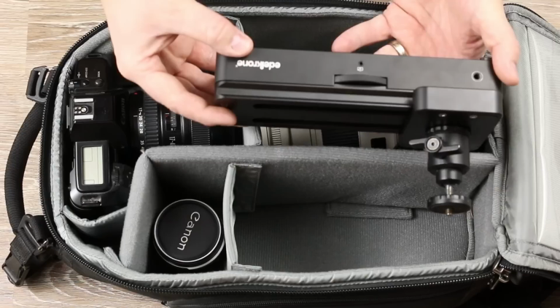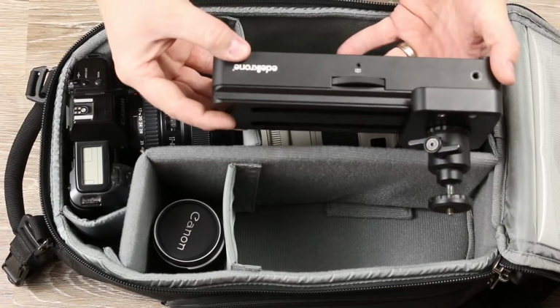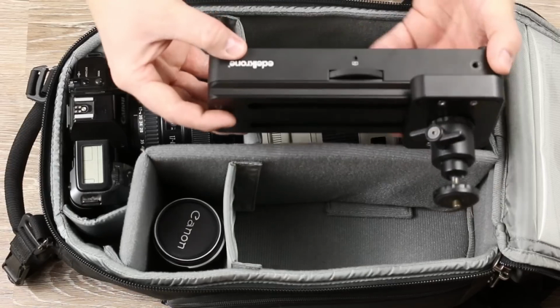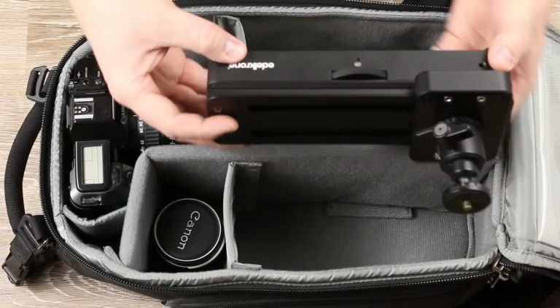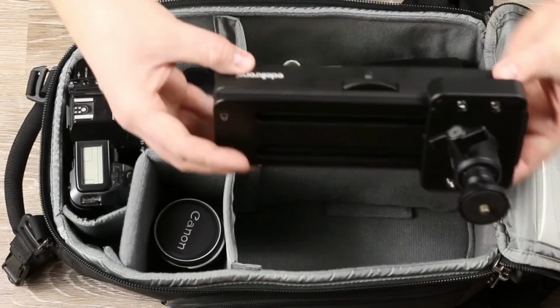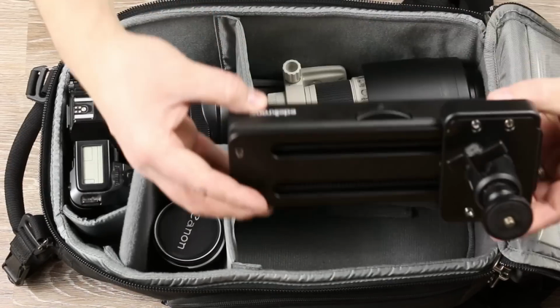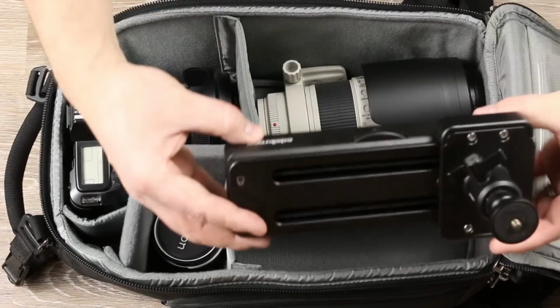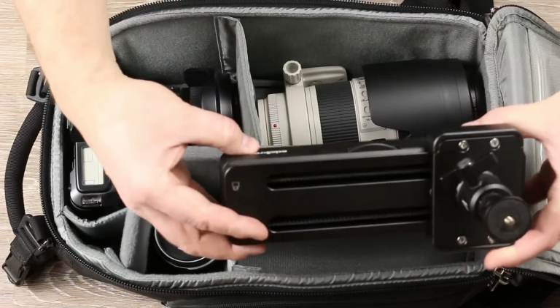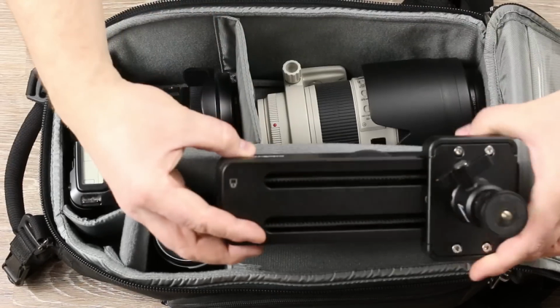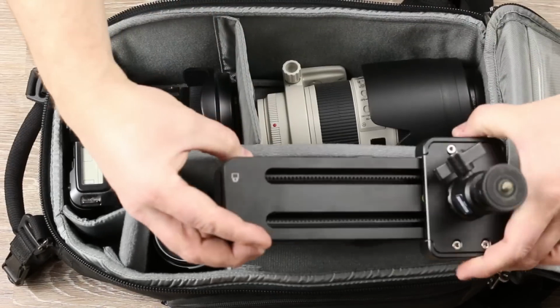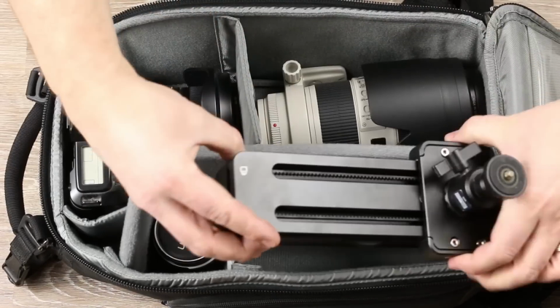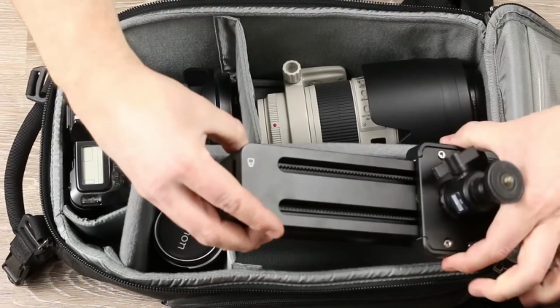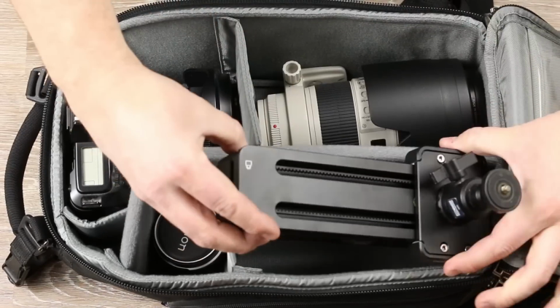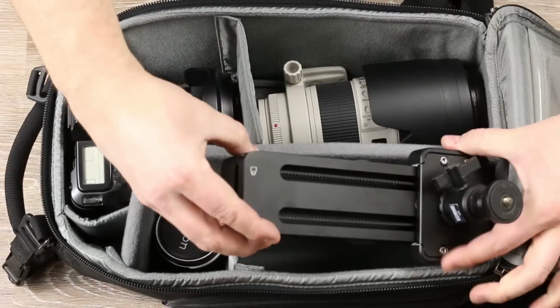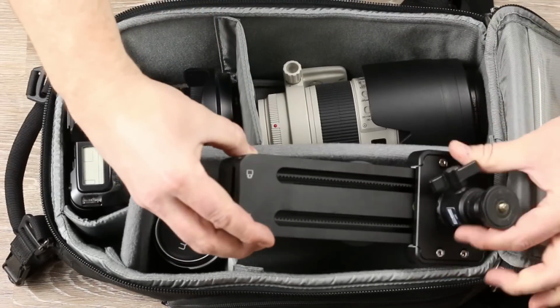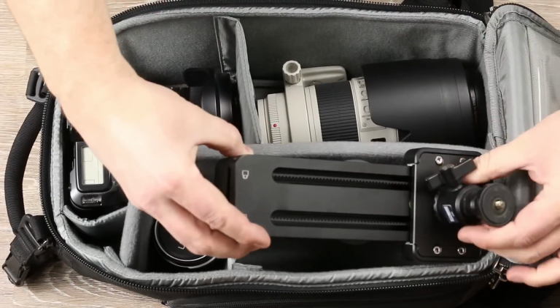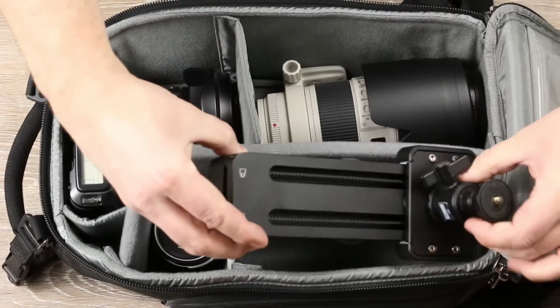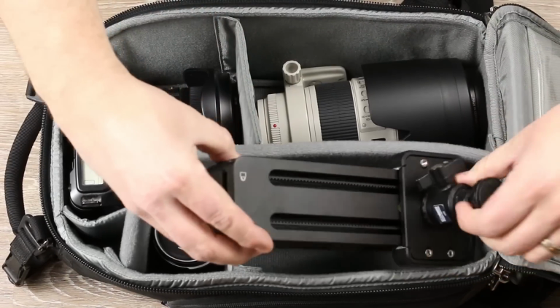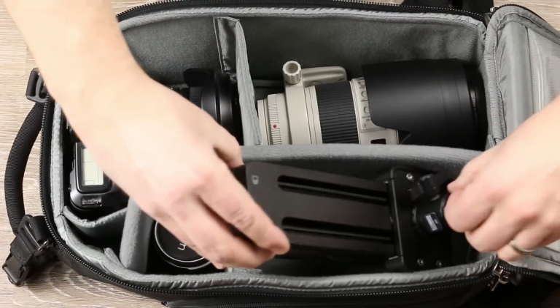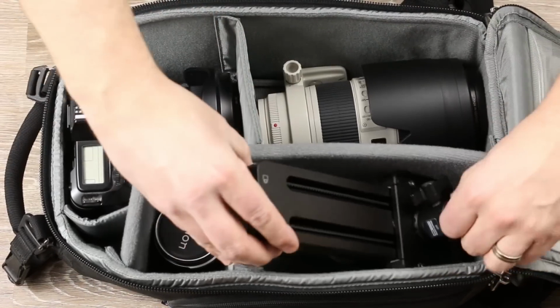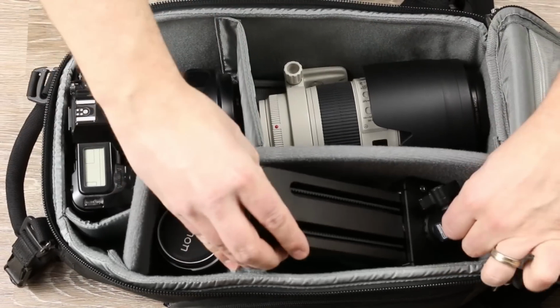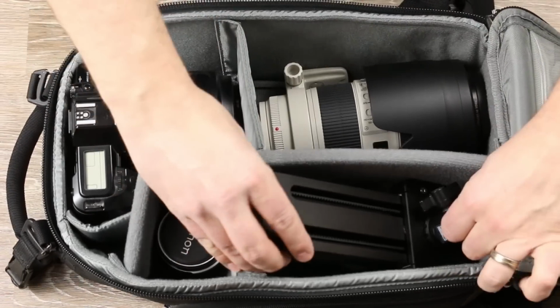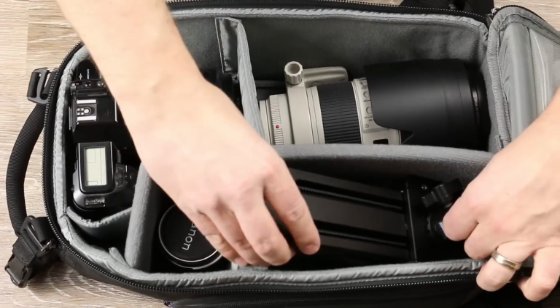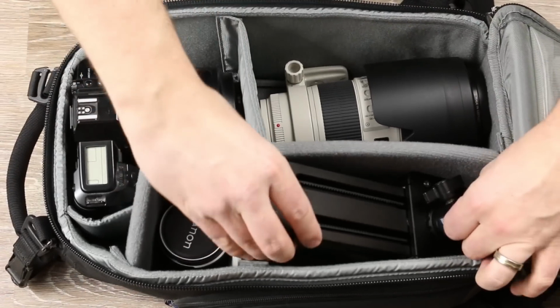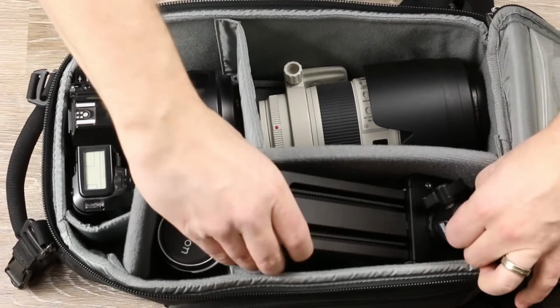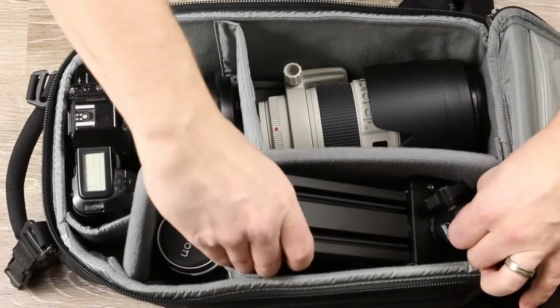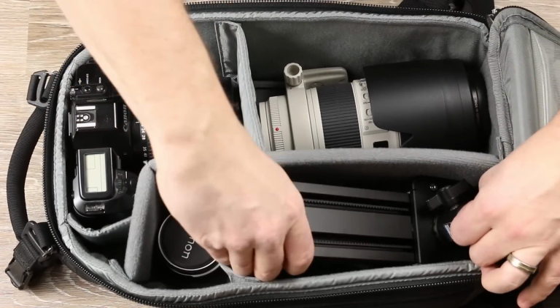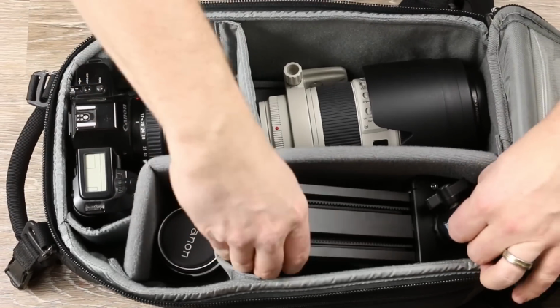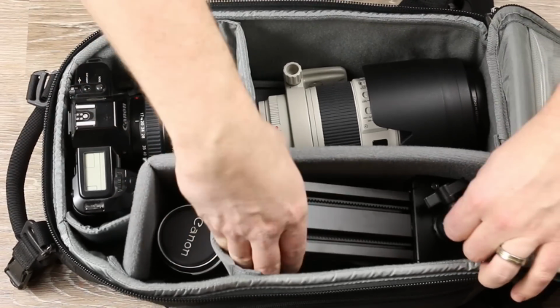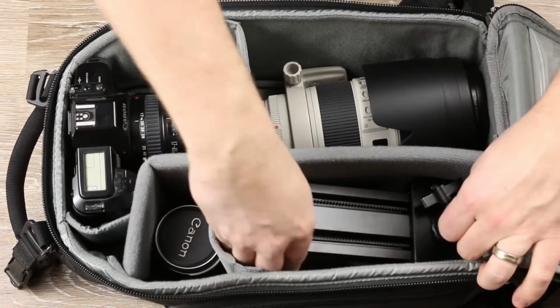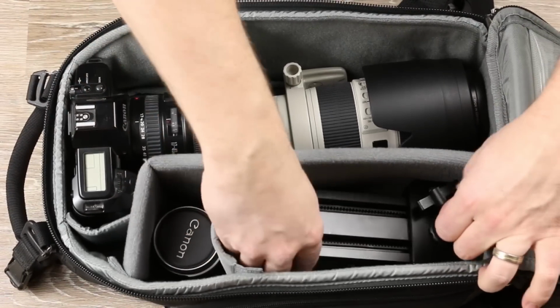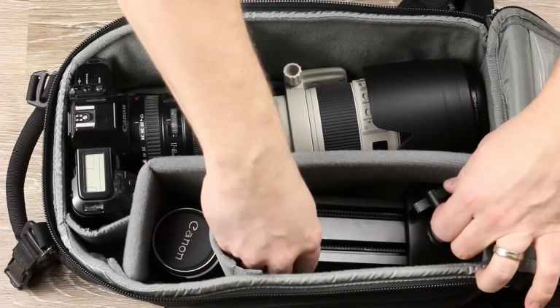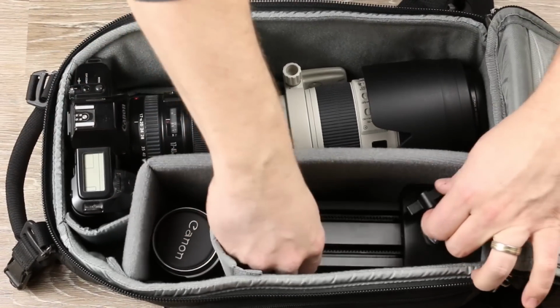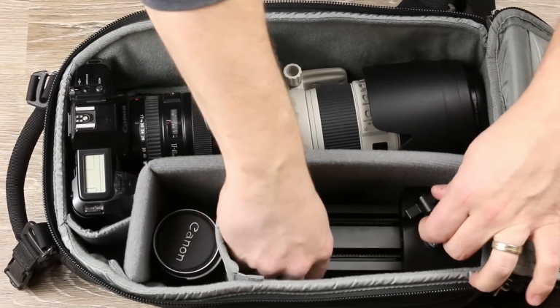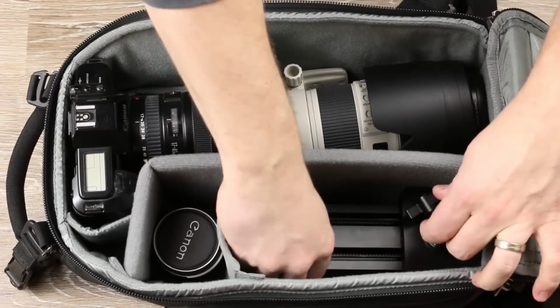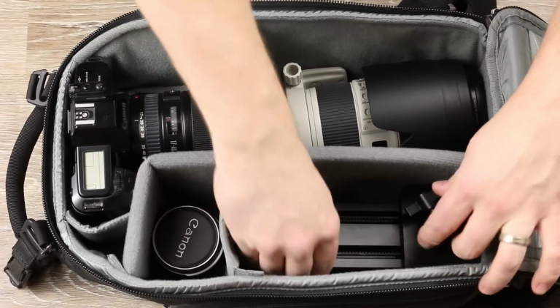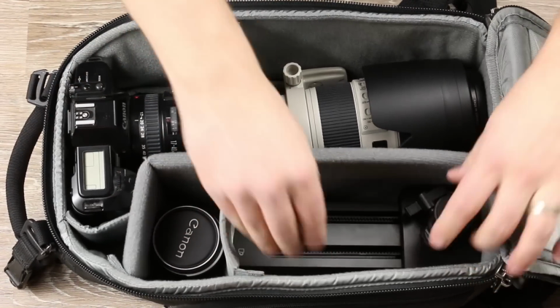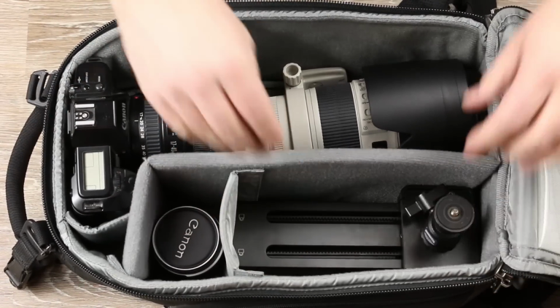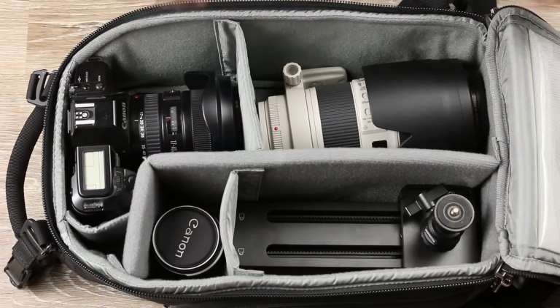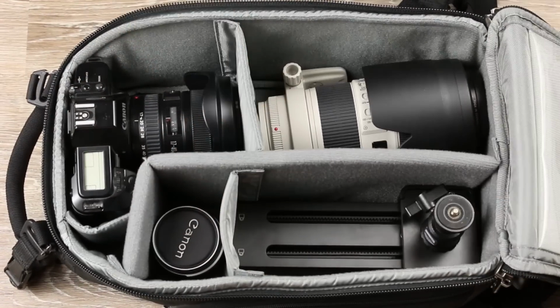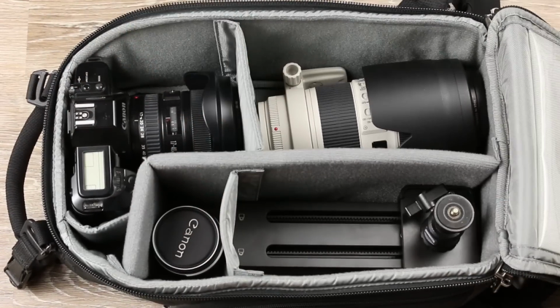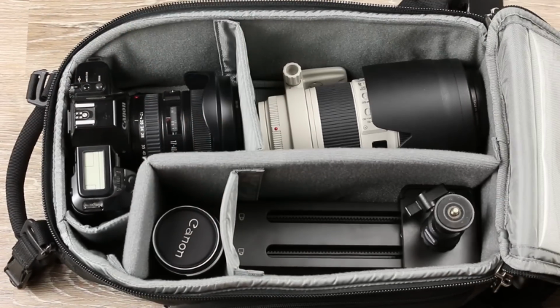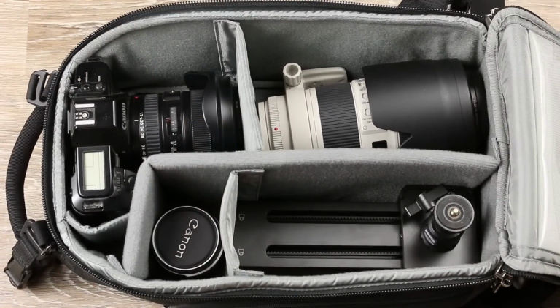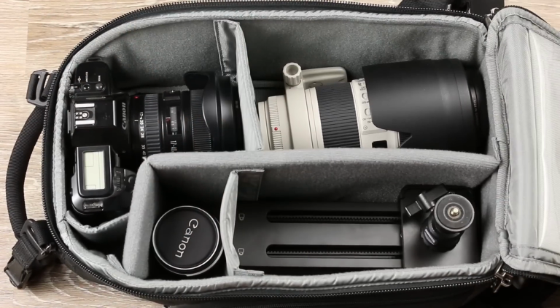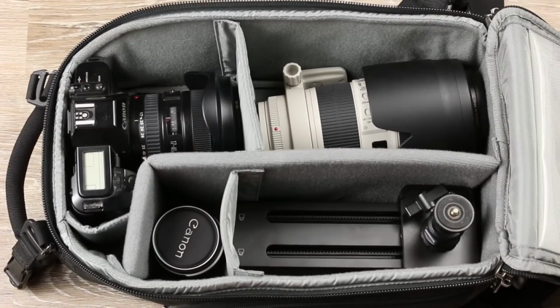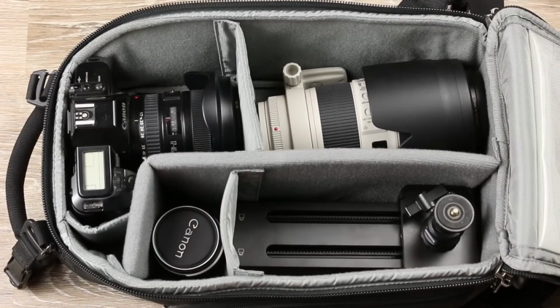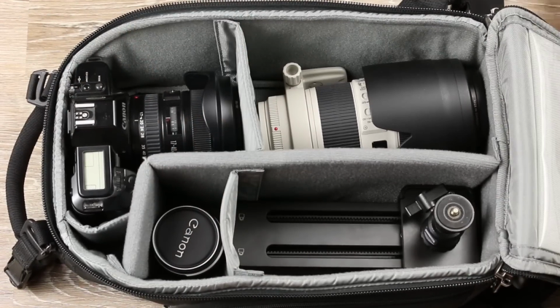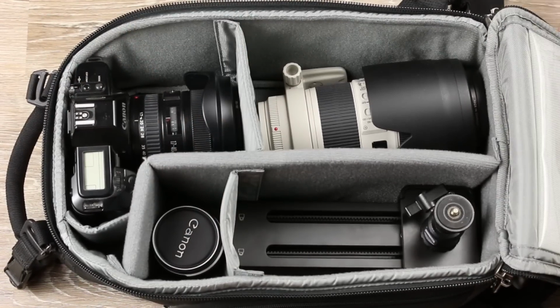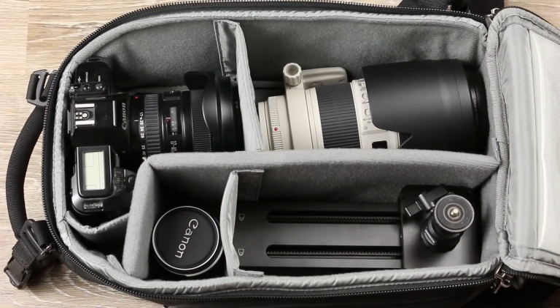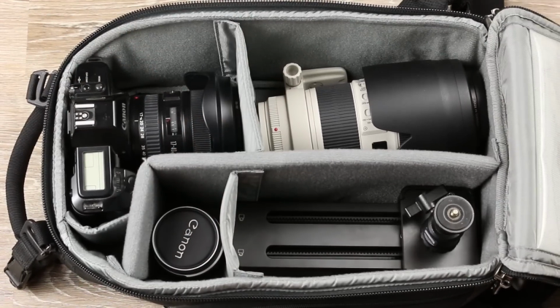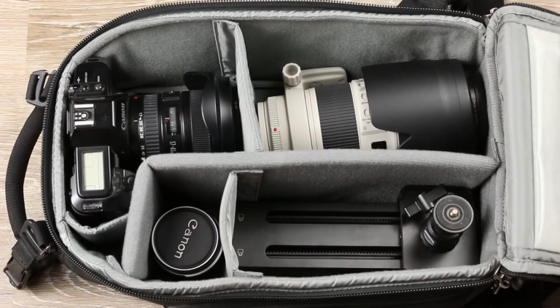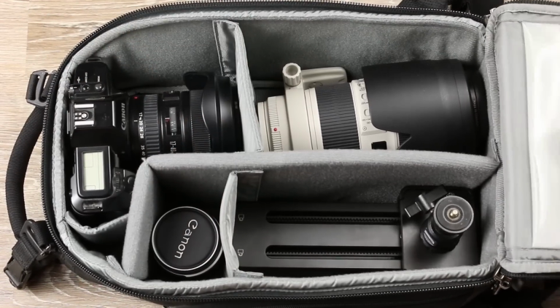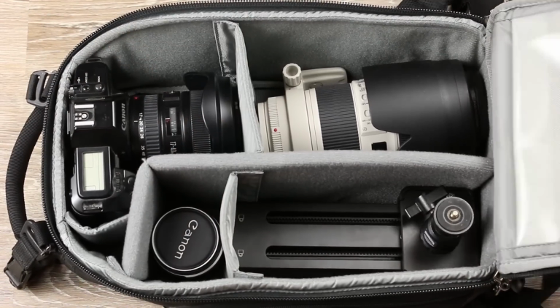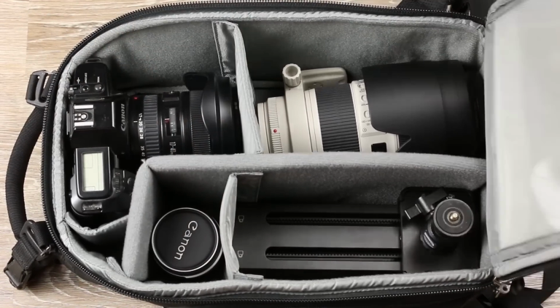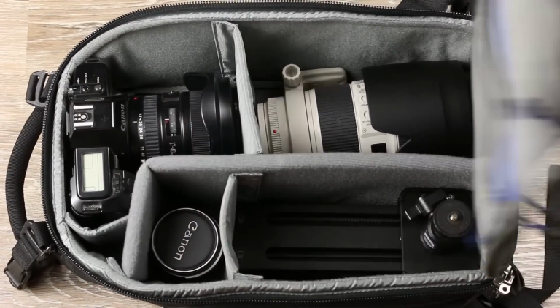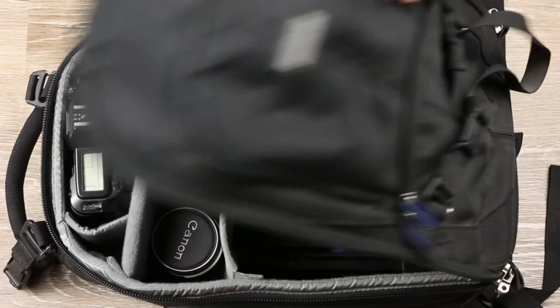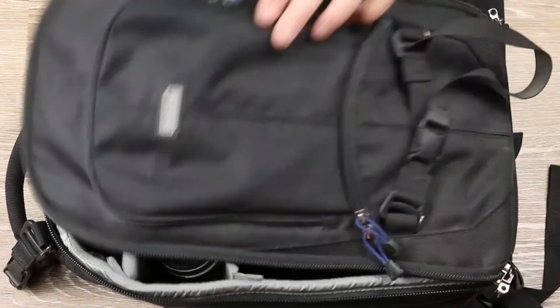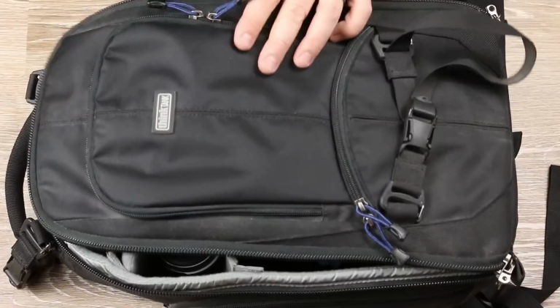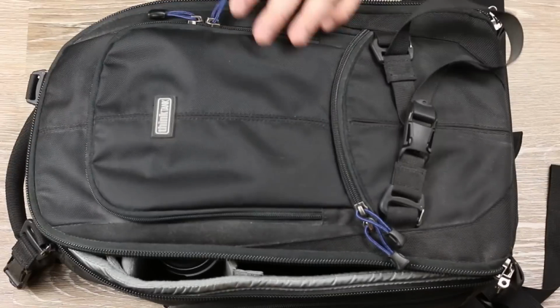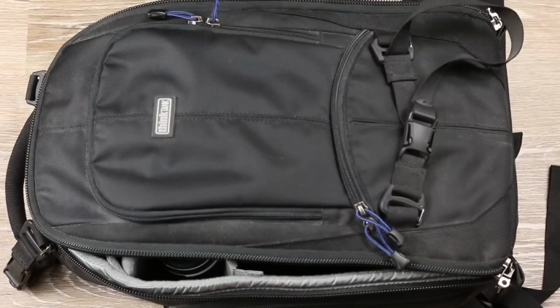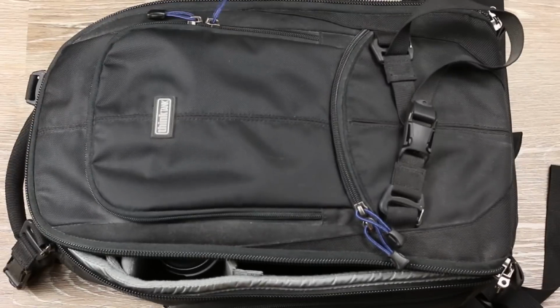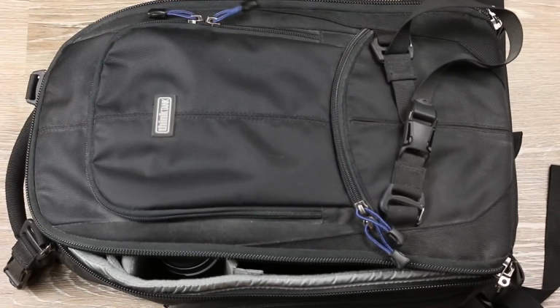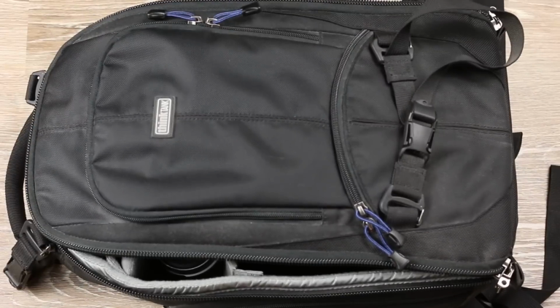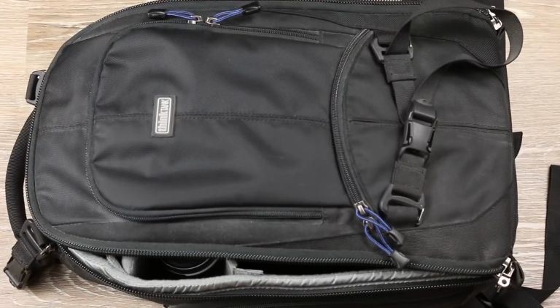Another great feature is its size. It's about the same size as a large camera lens and fits into a bag nicely.